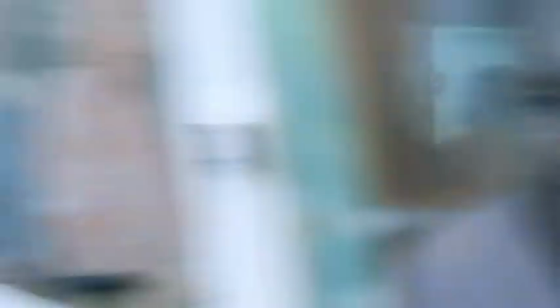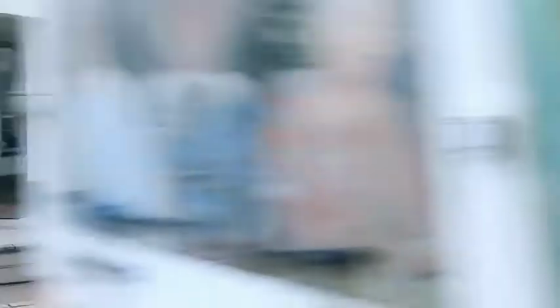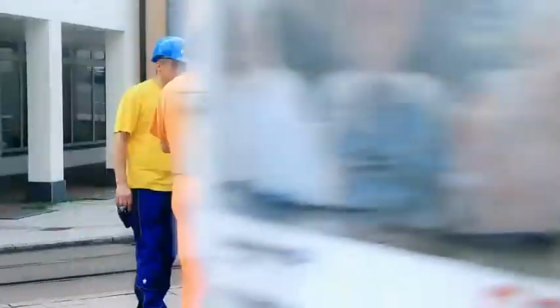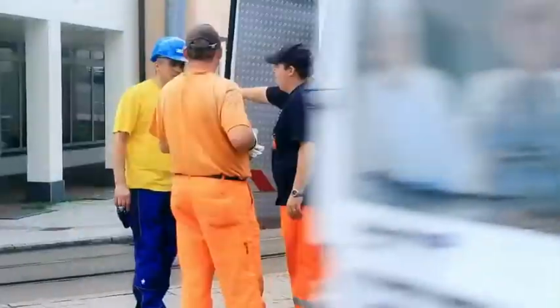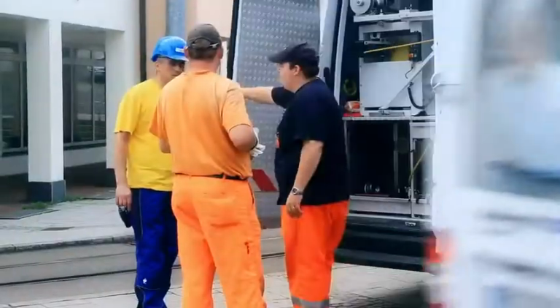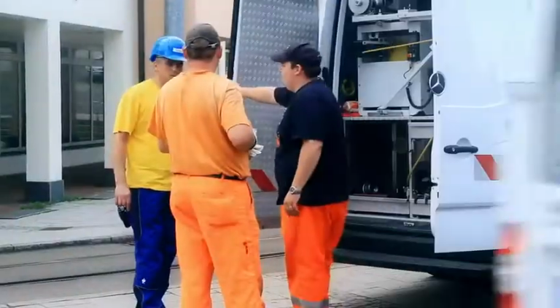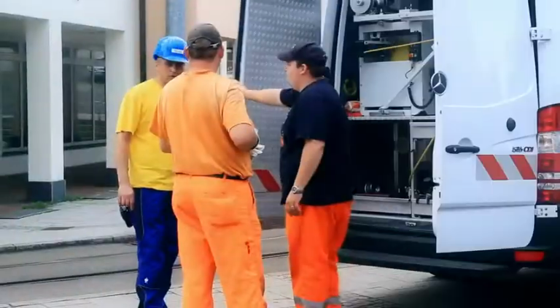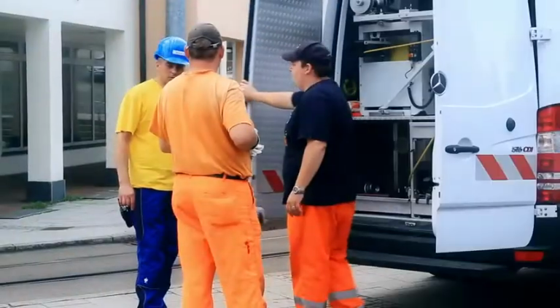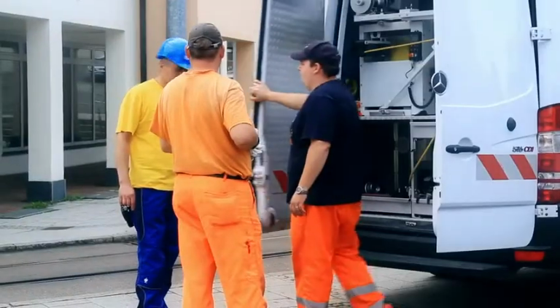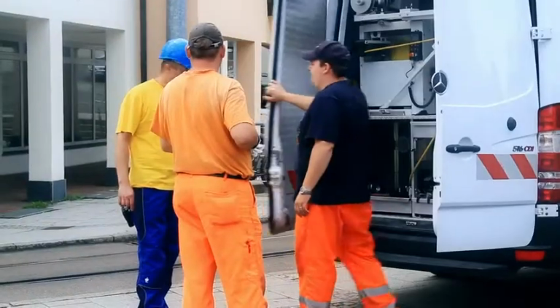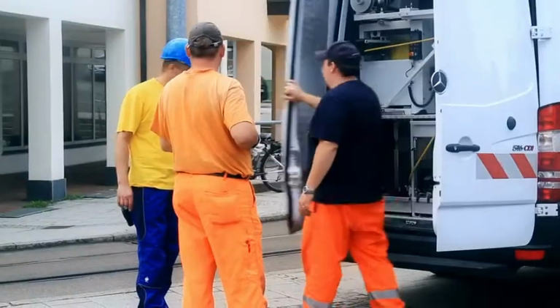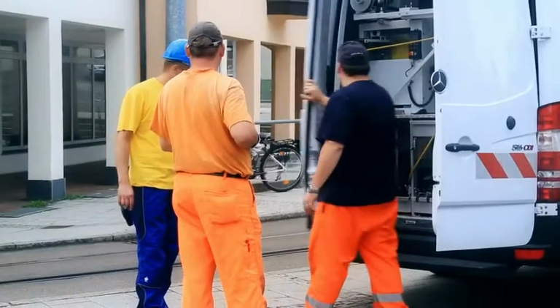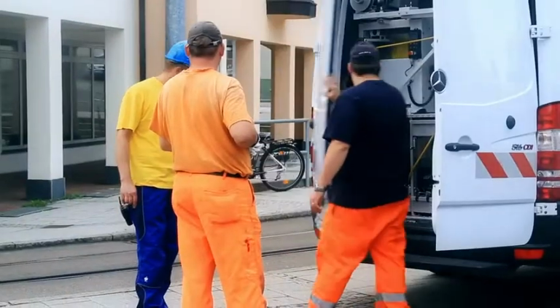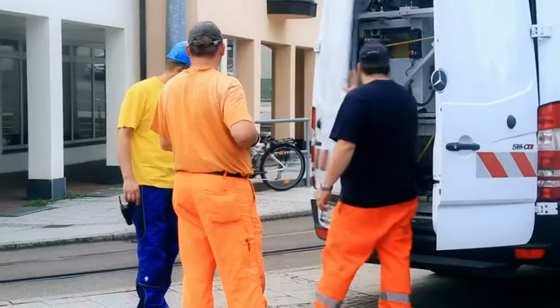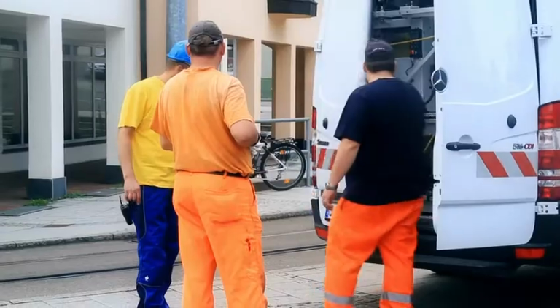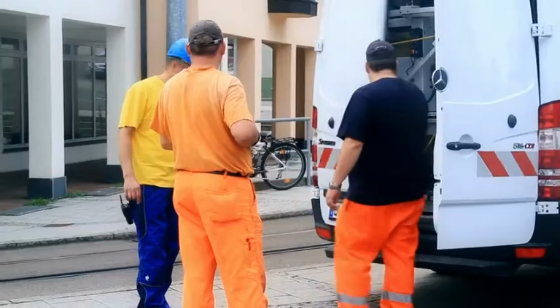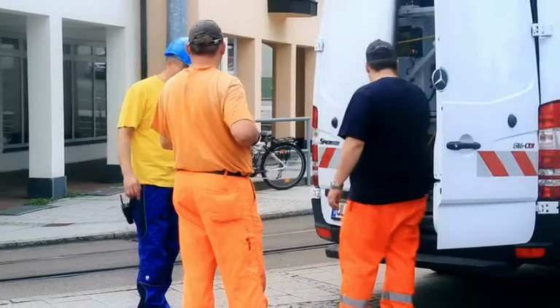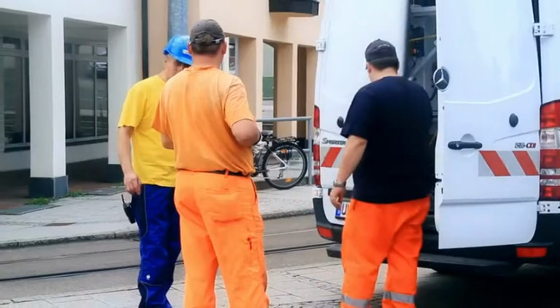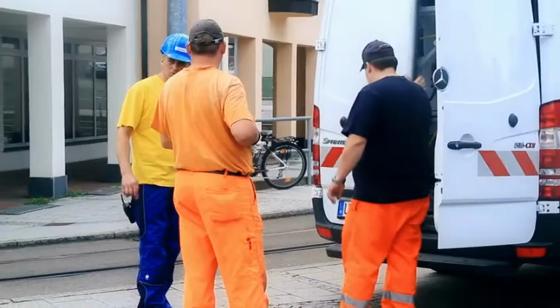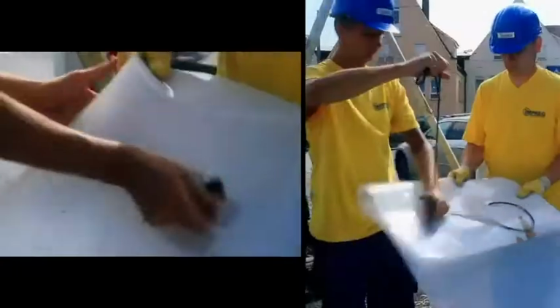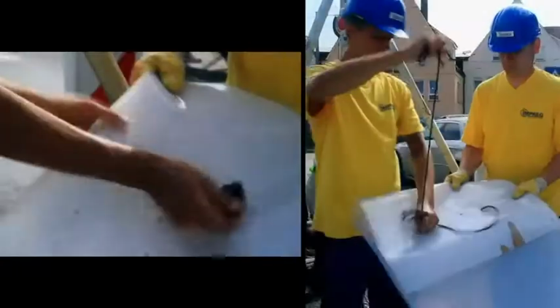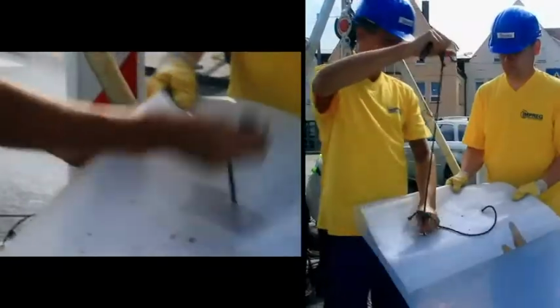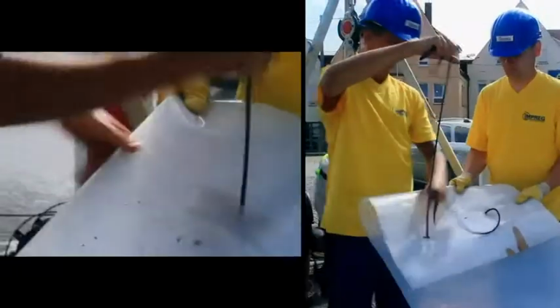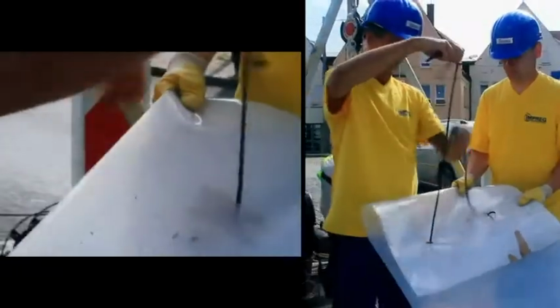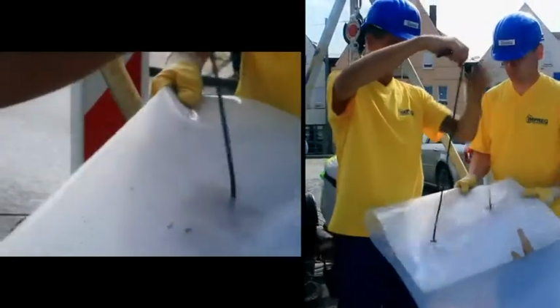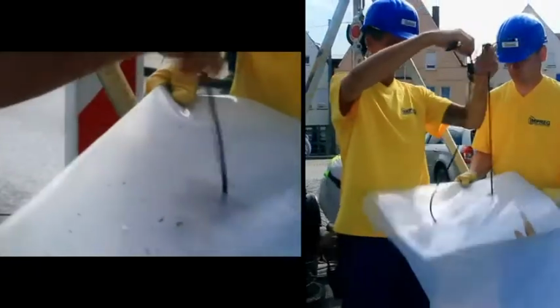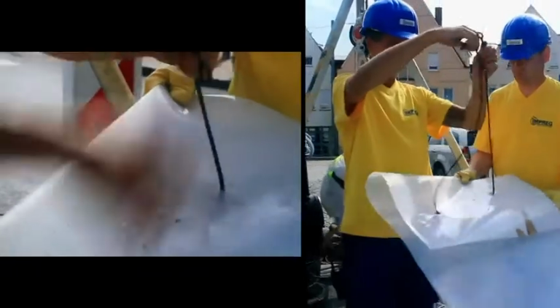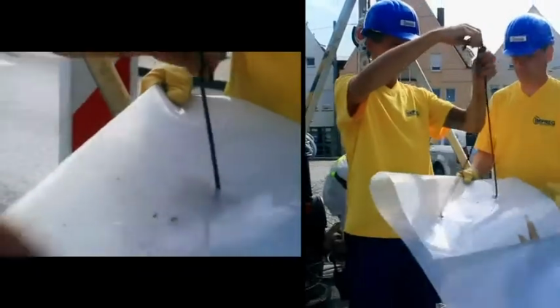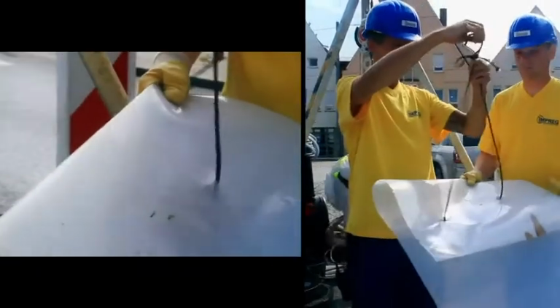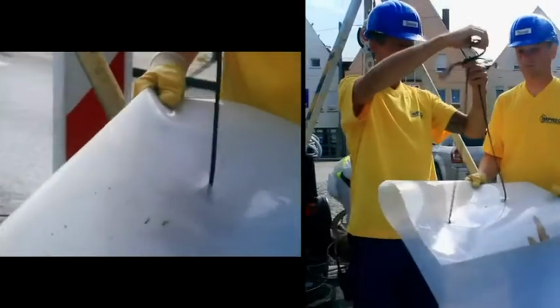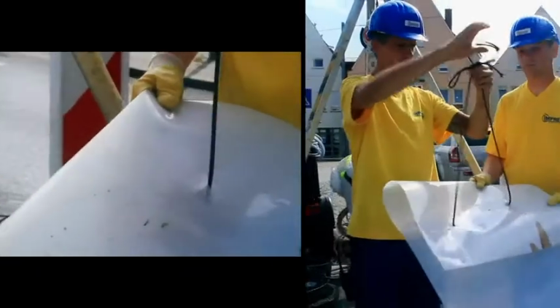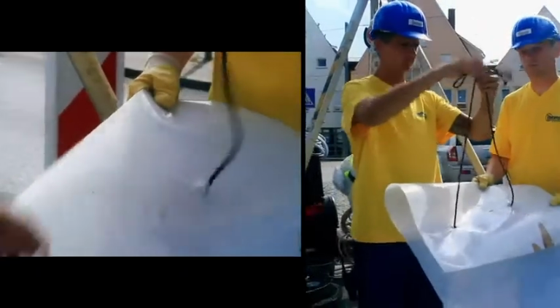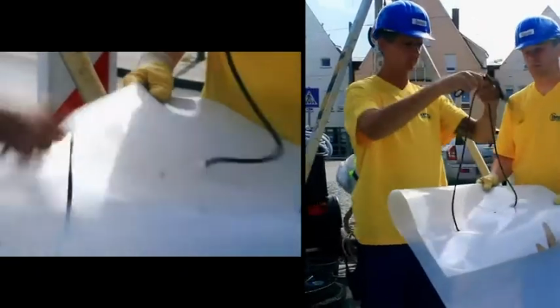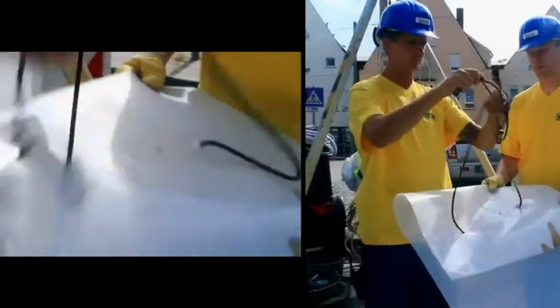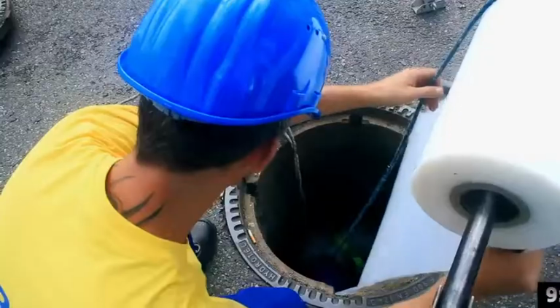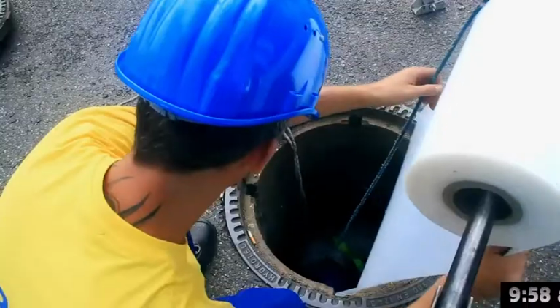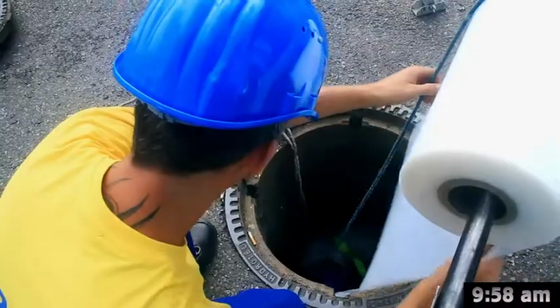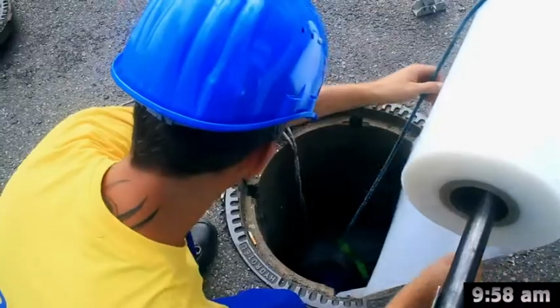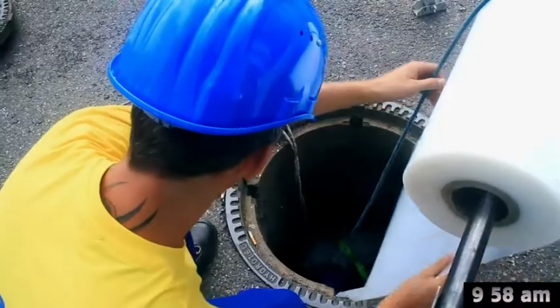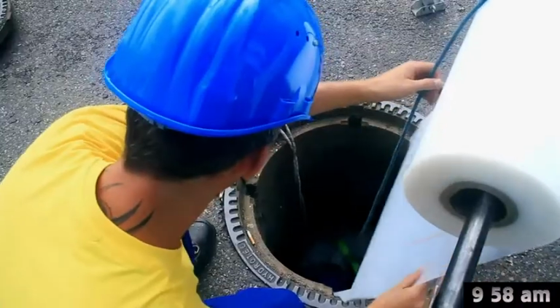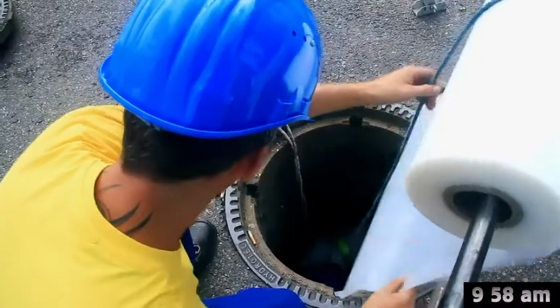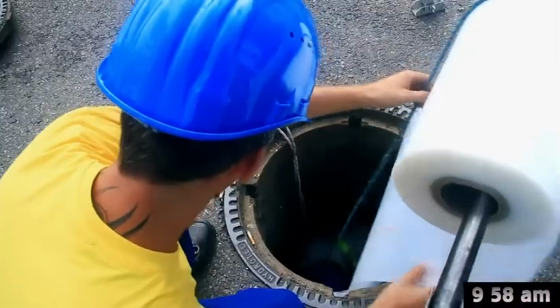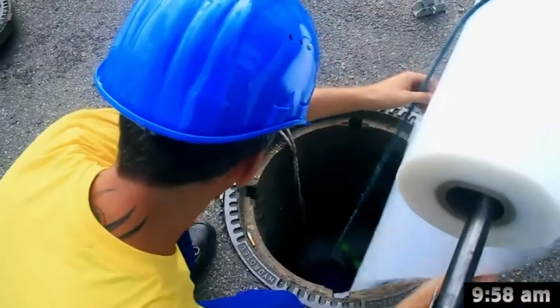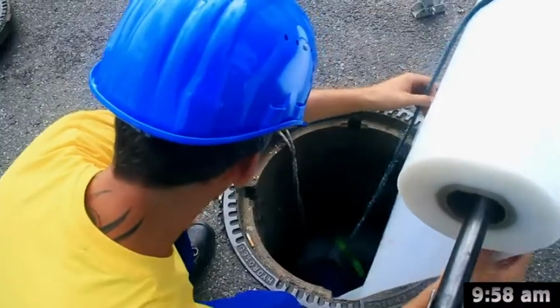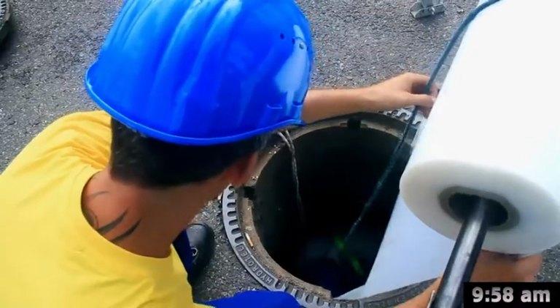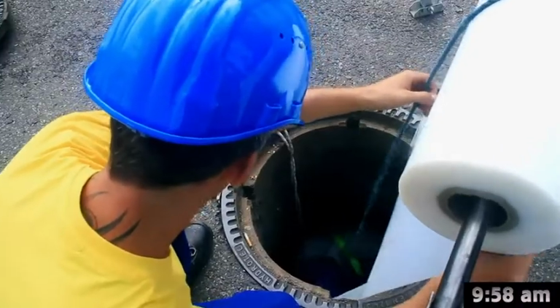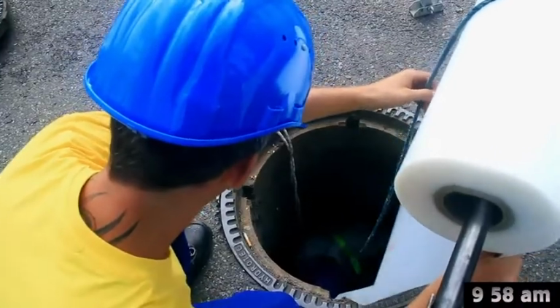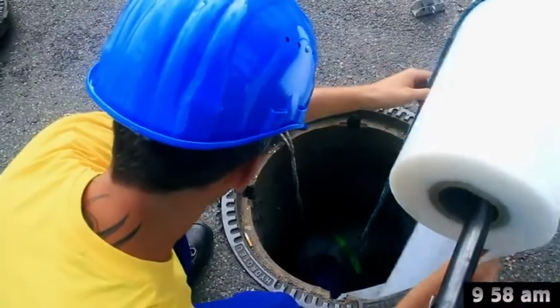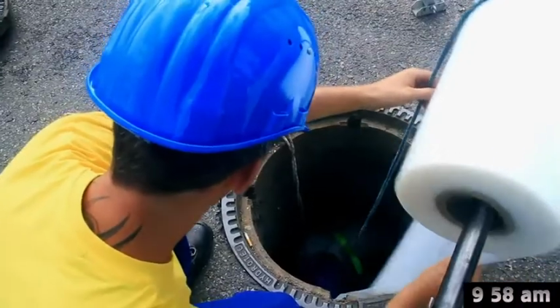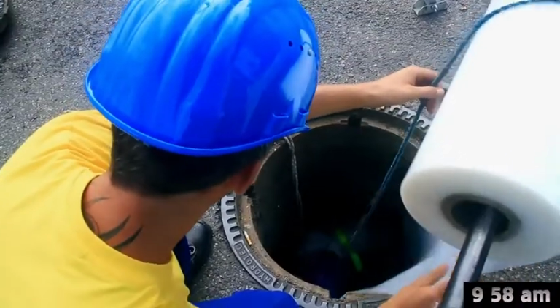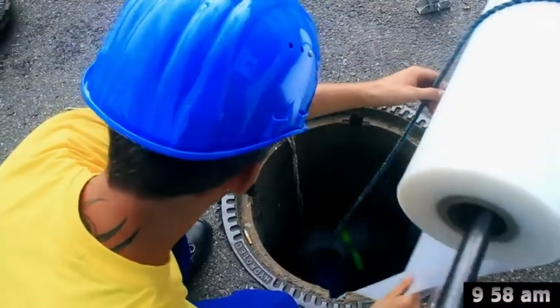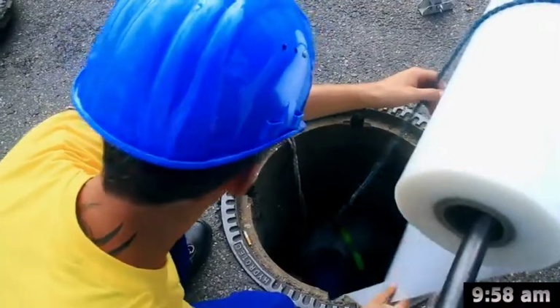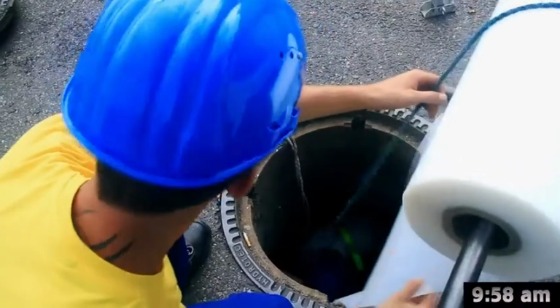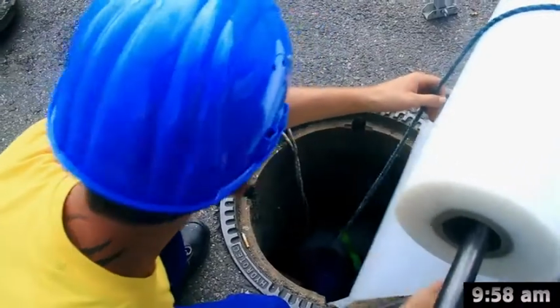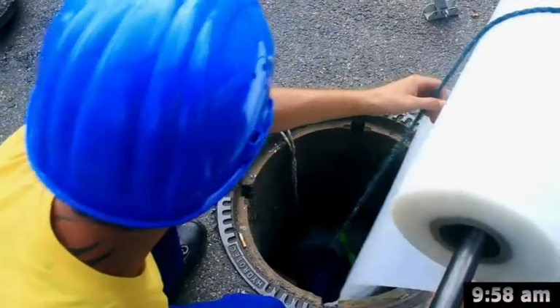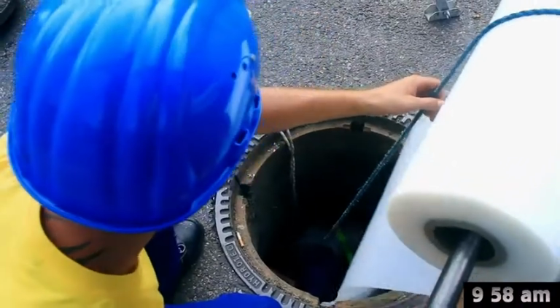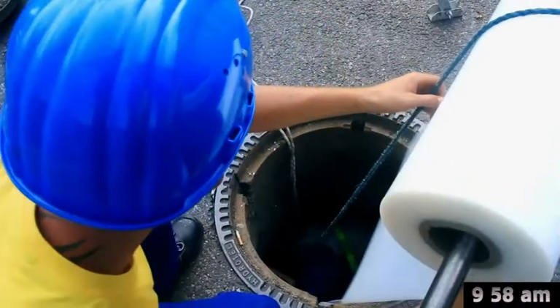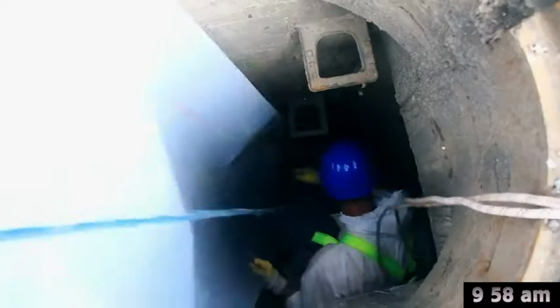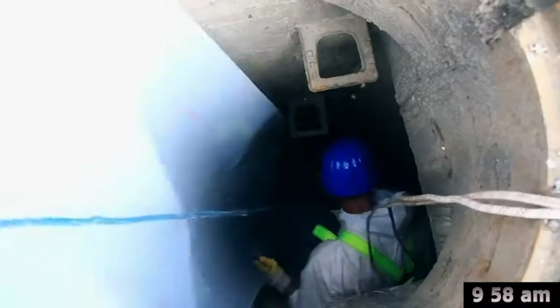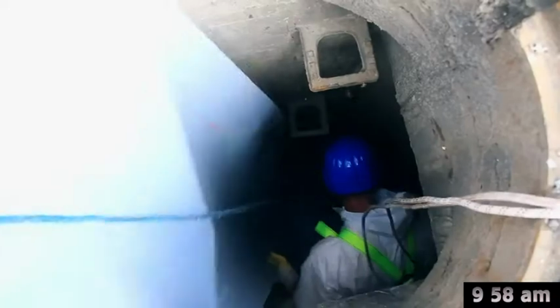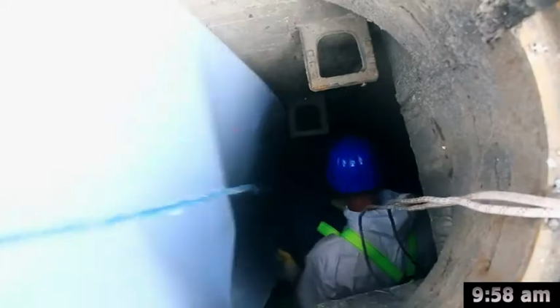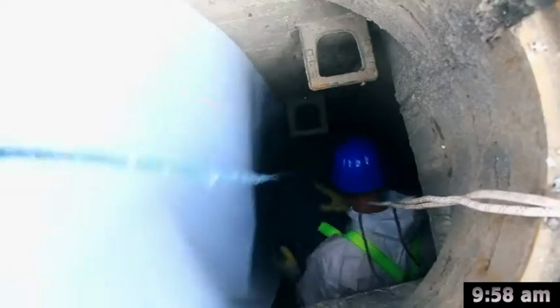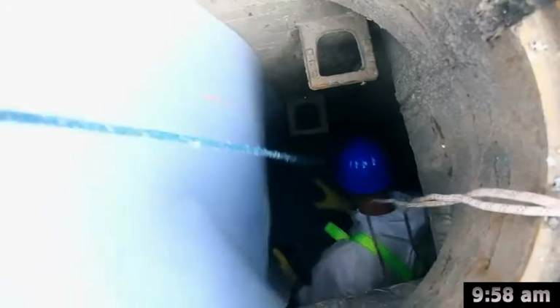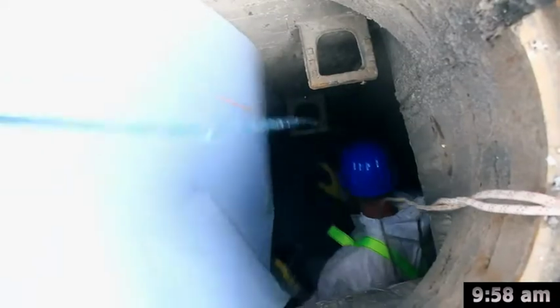As the camera team packs up and leaves, the gliding foil is placed into the pipe in order to ensure a smooth insertion of the impreg liner.